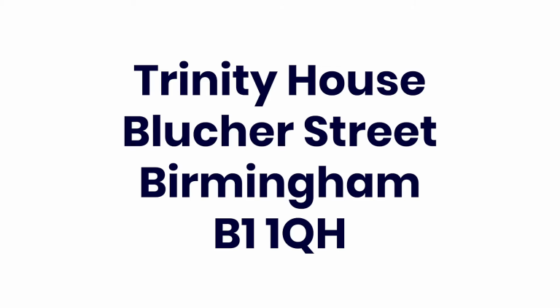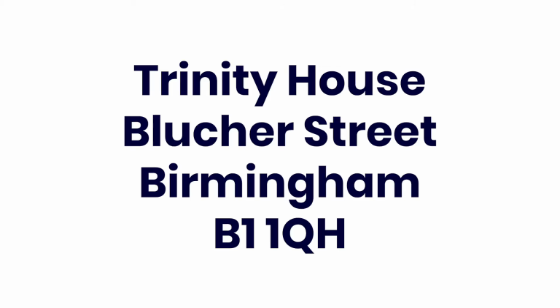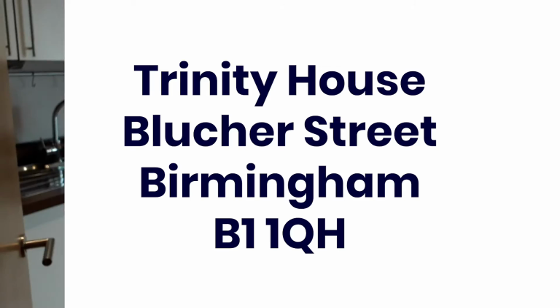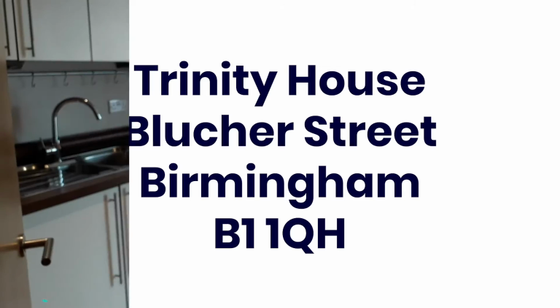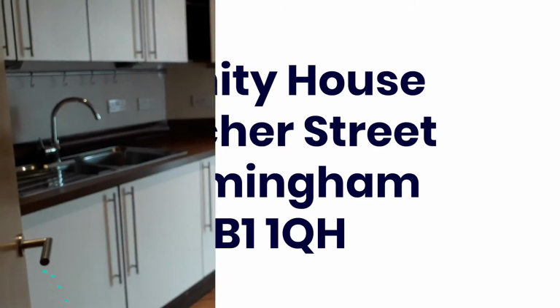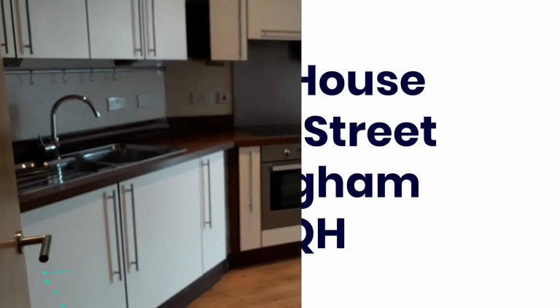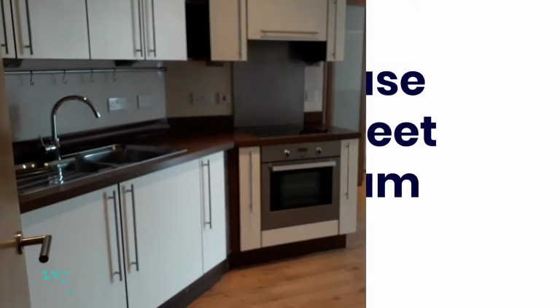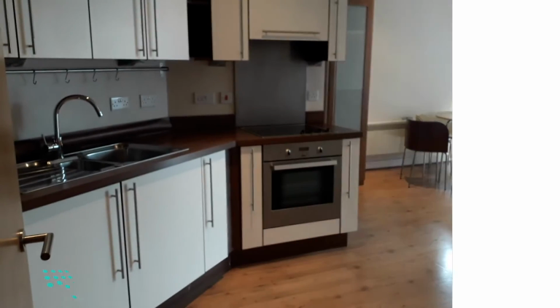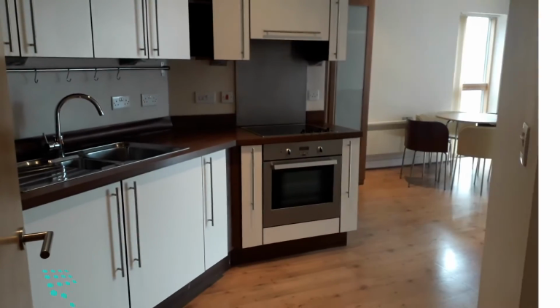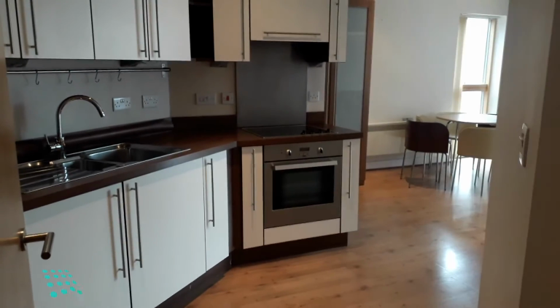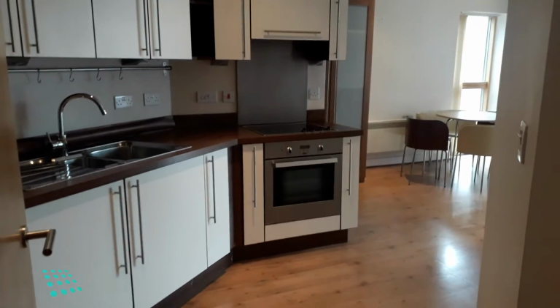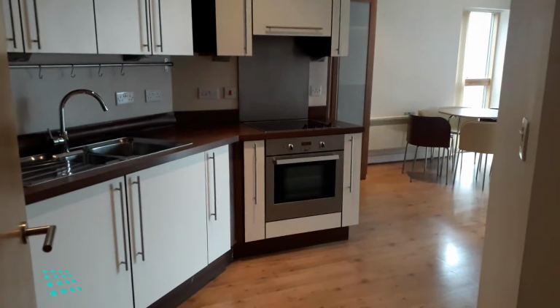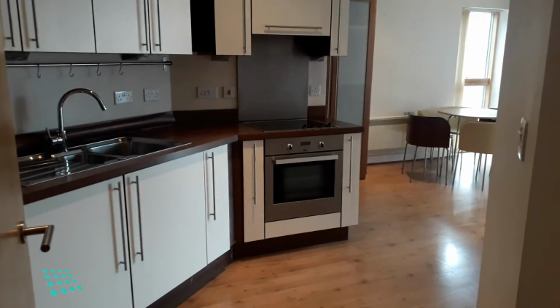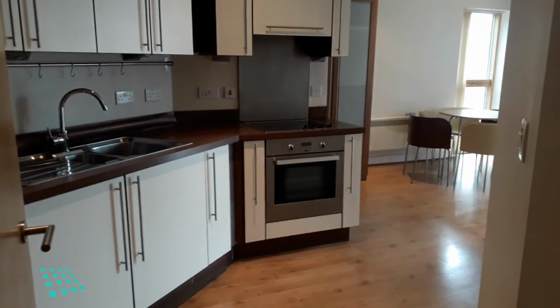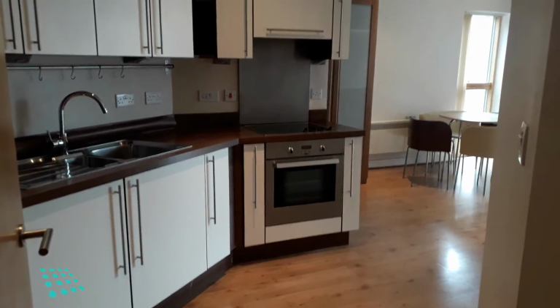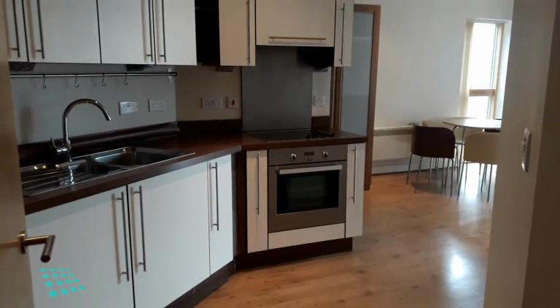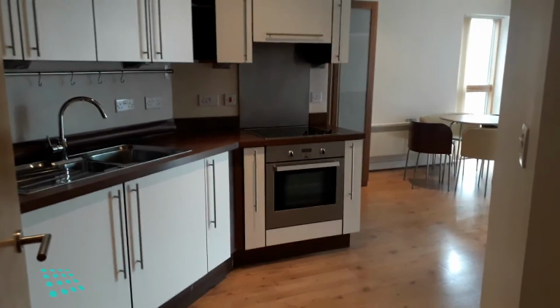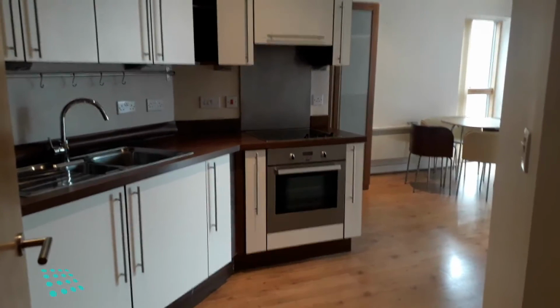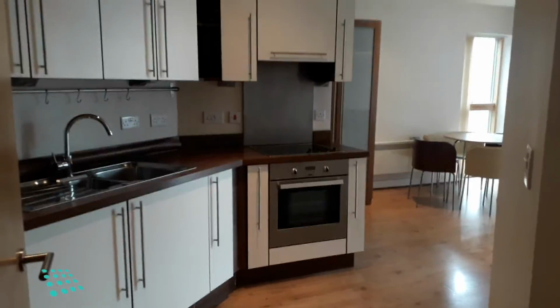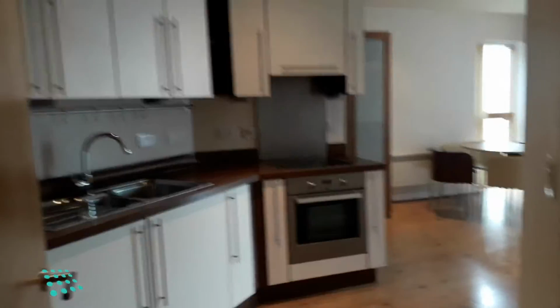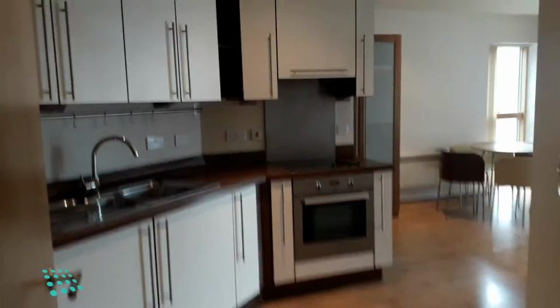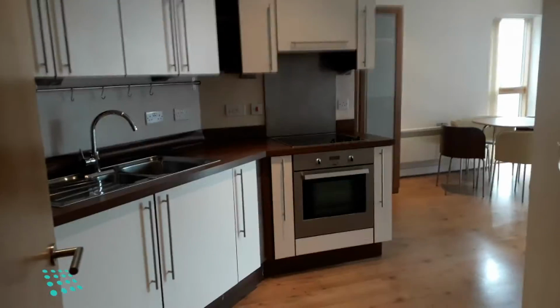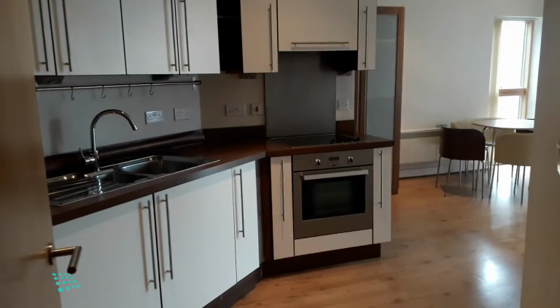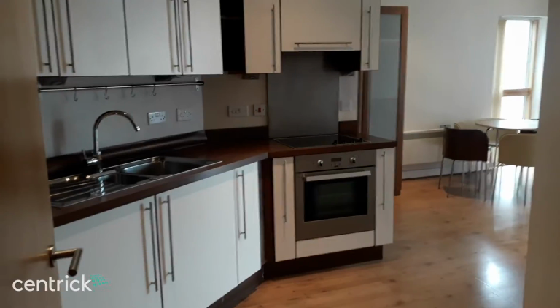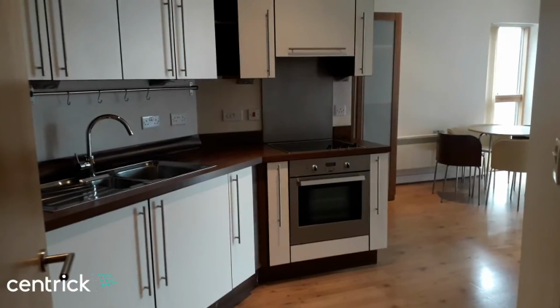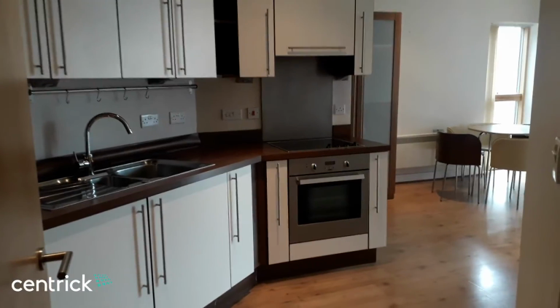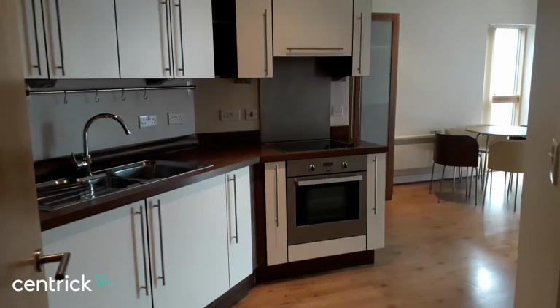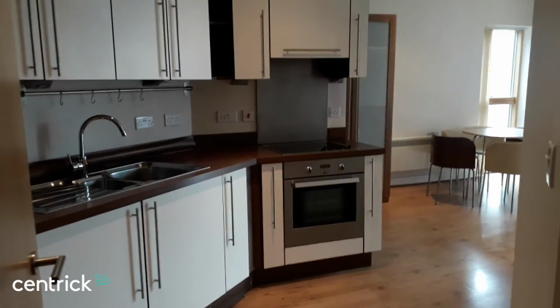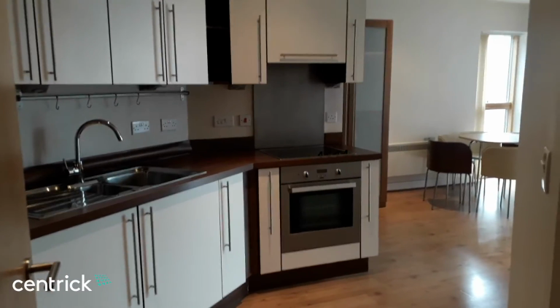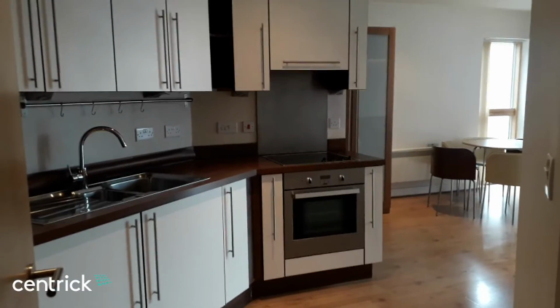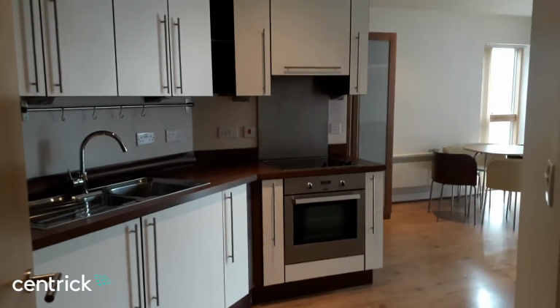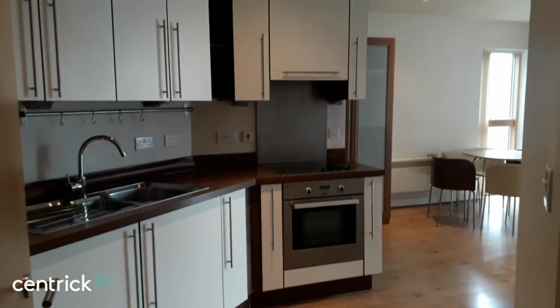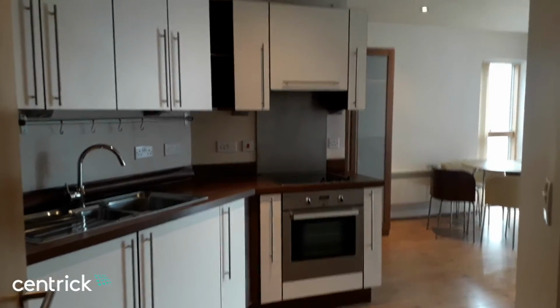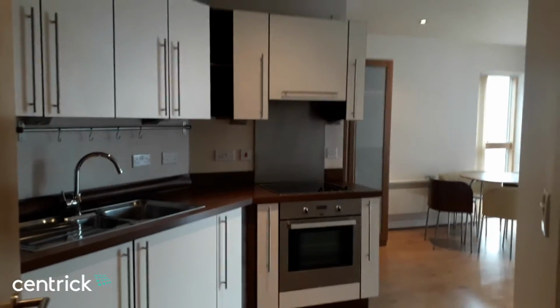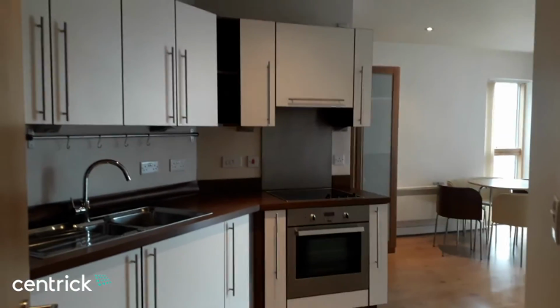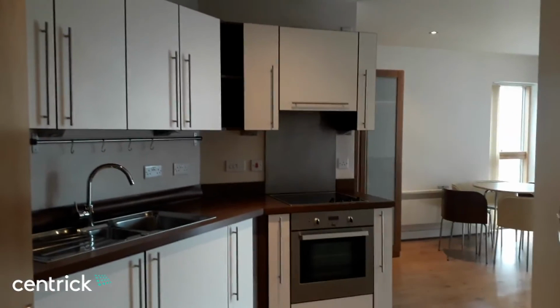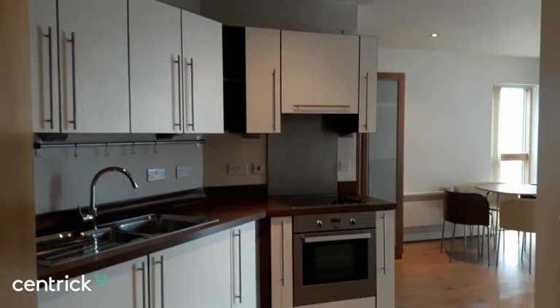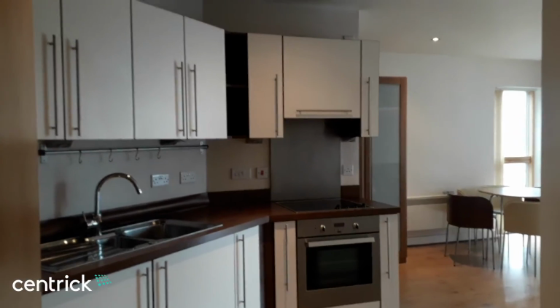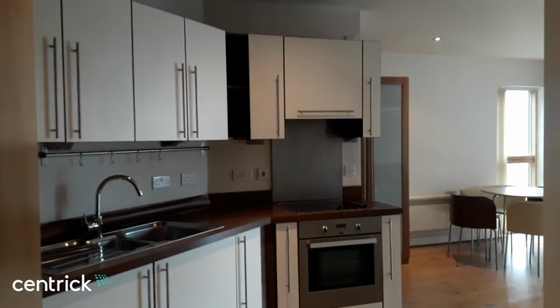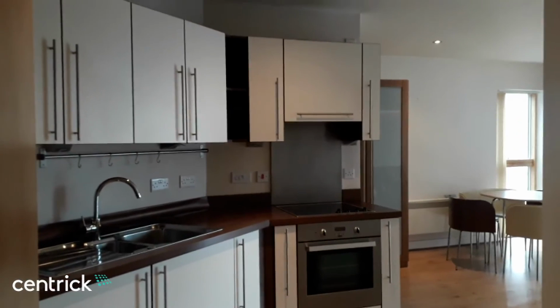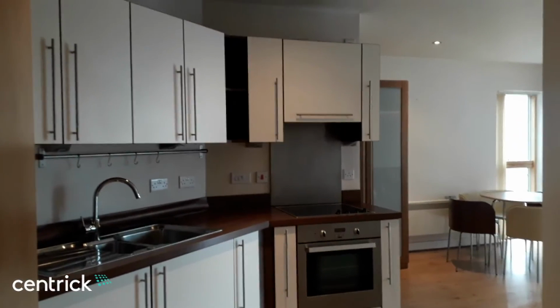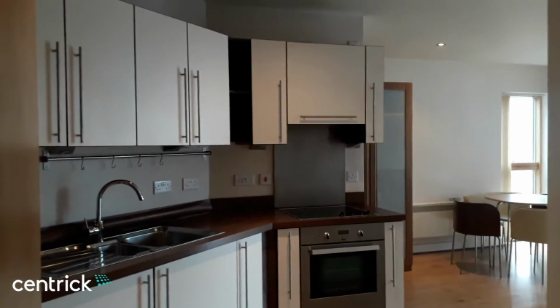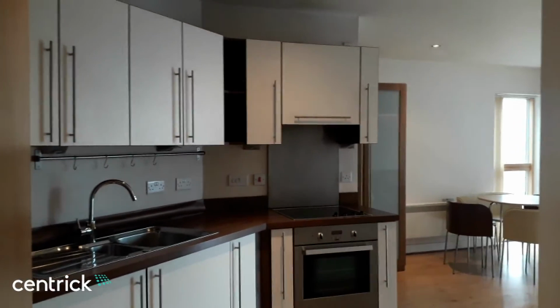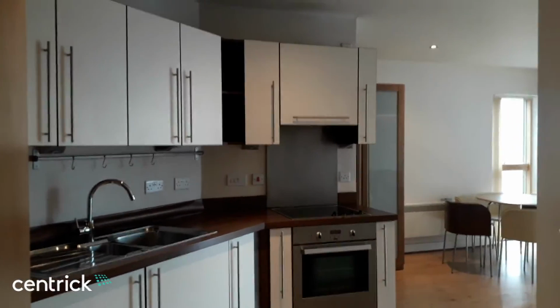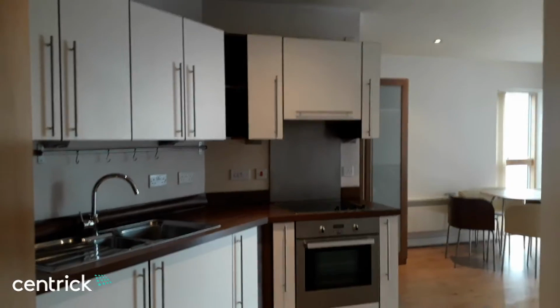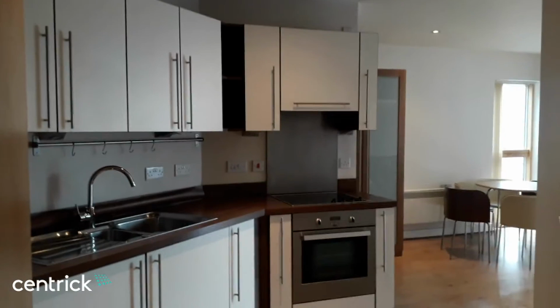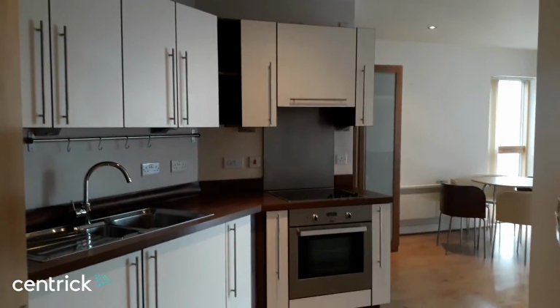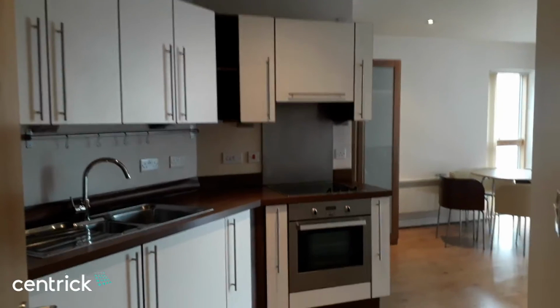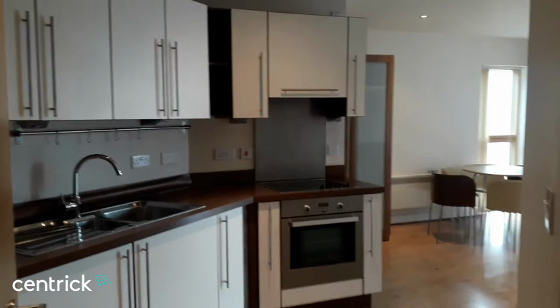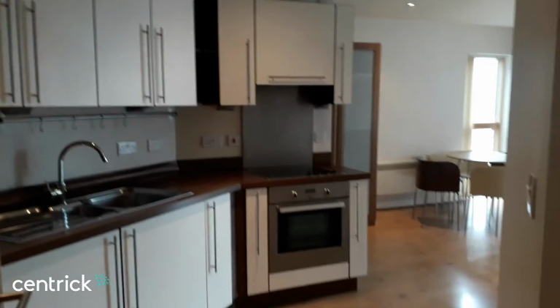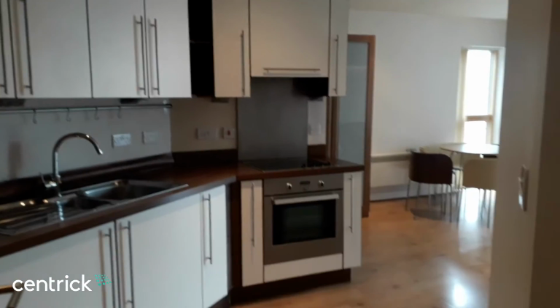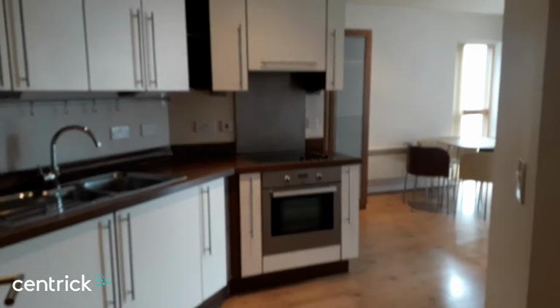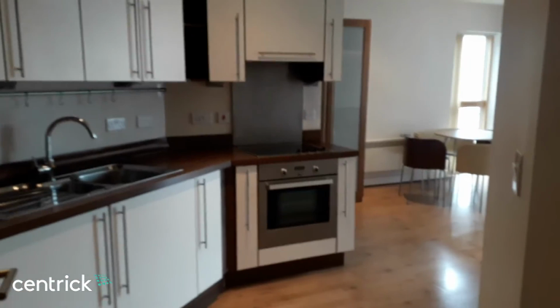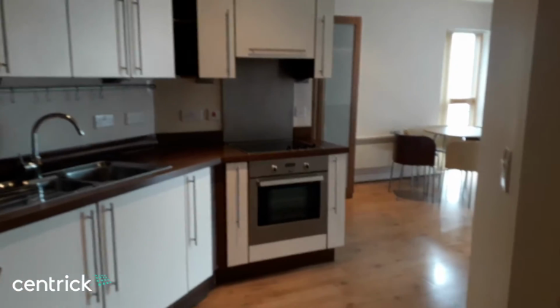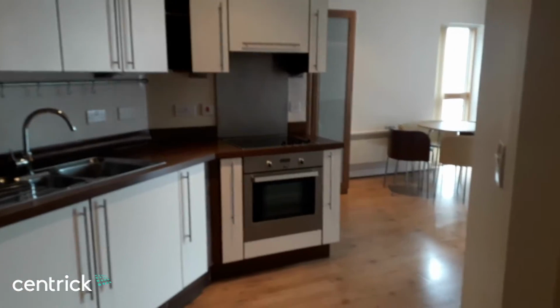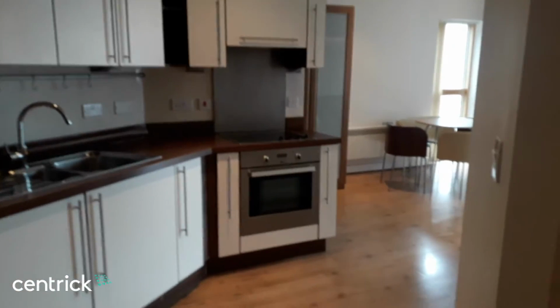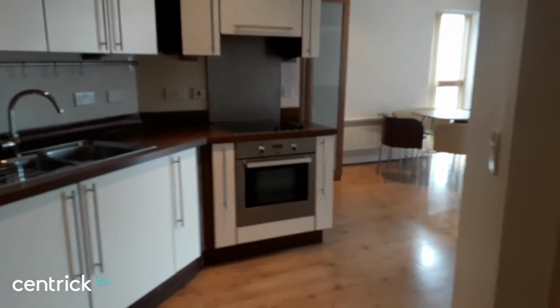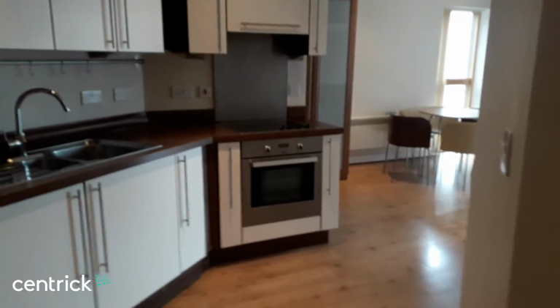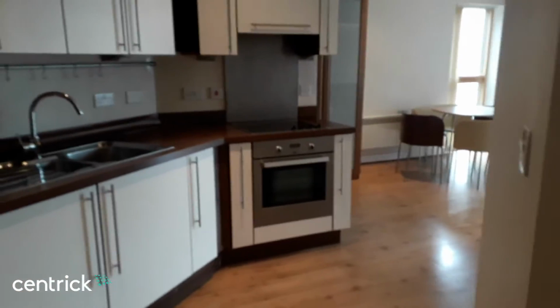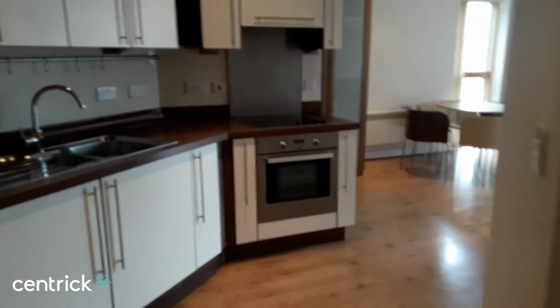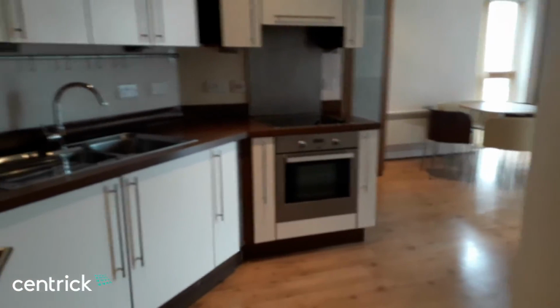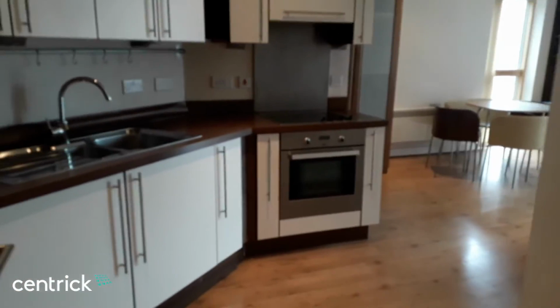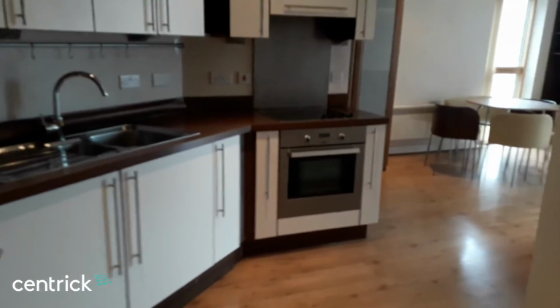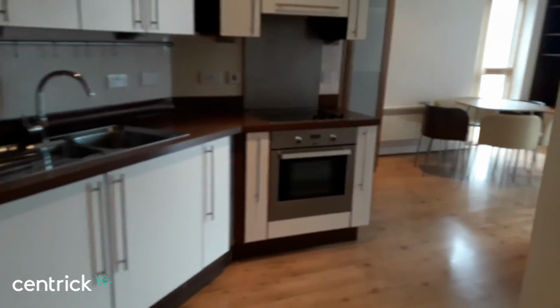This is a video tour of a two-bed apartment at Trinity House, located on Blucher Street in Birmingham City Centre.